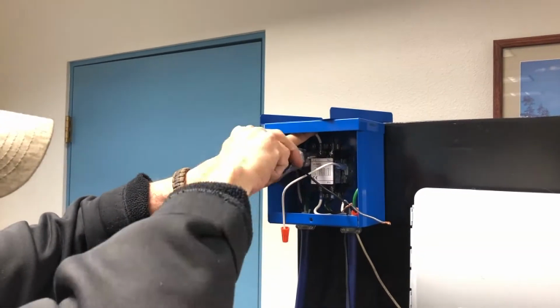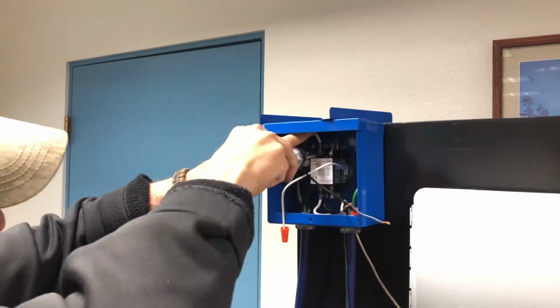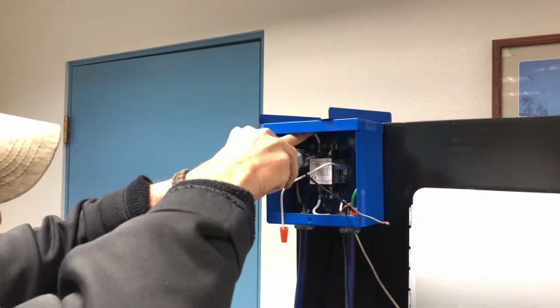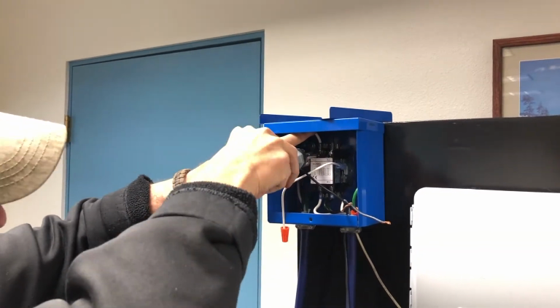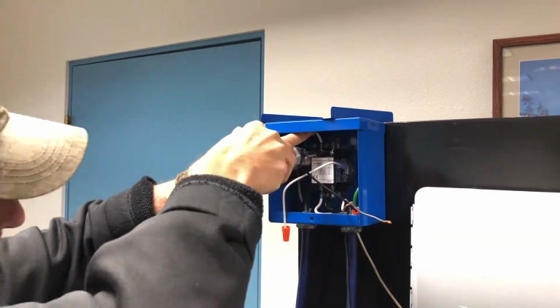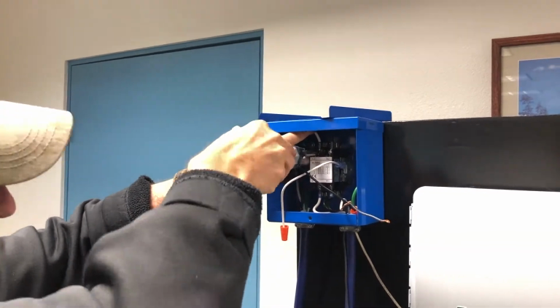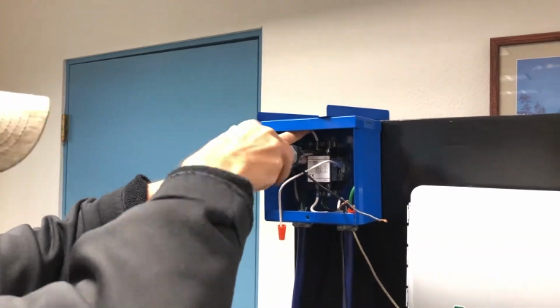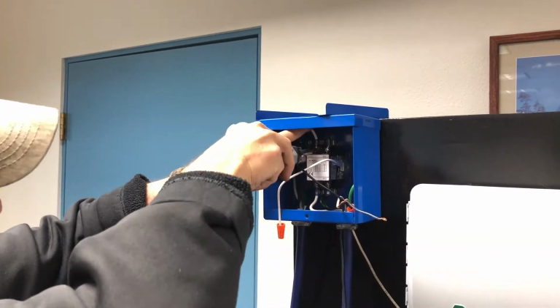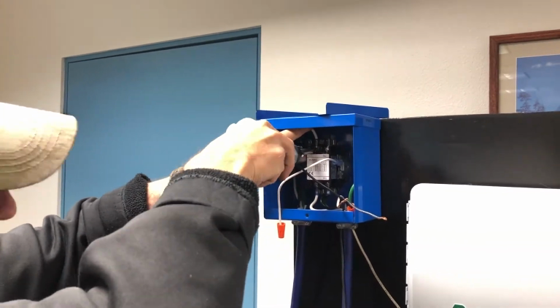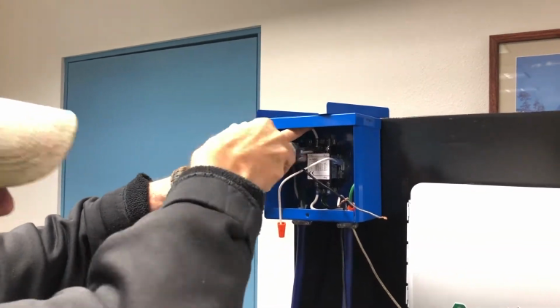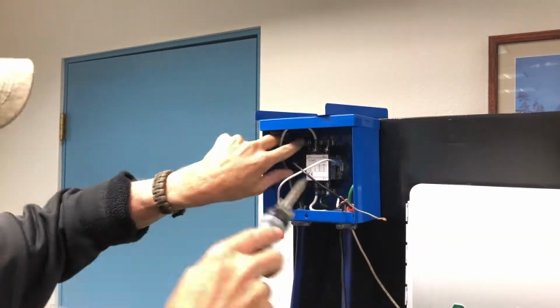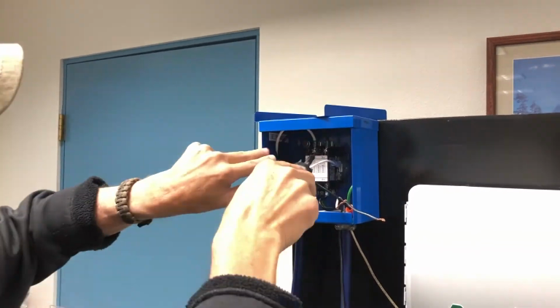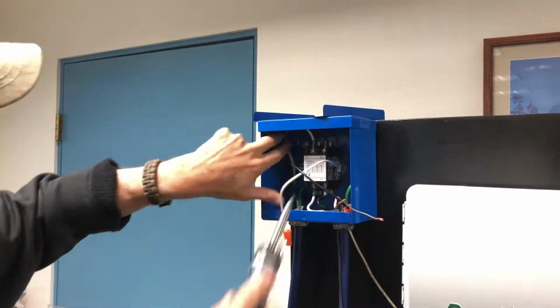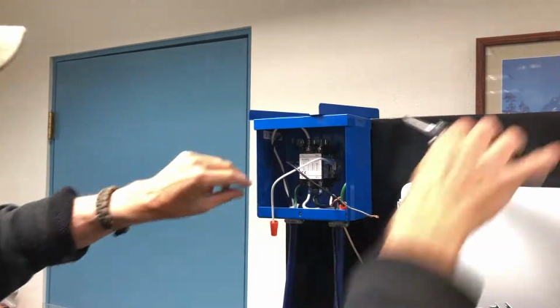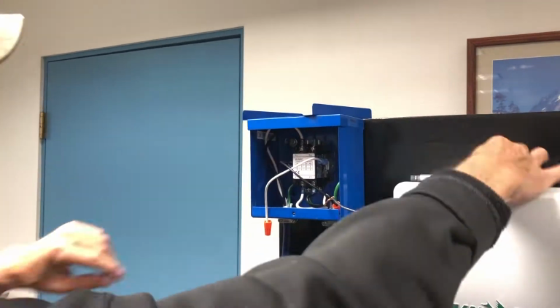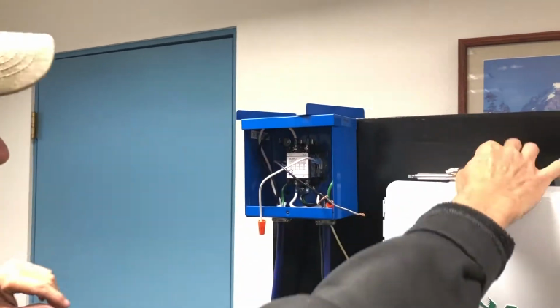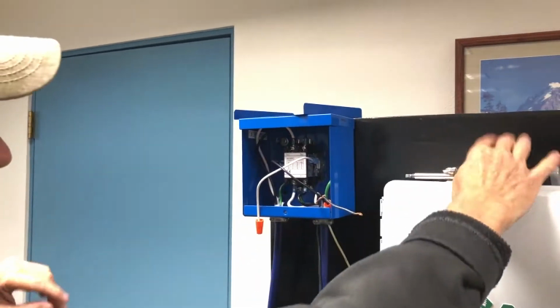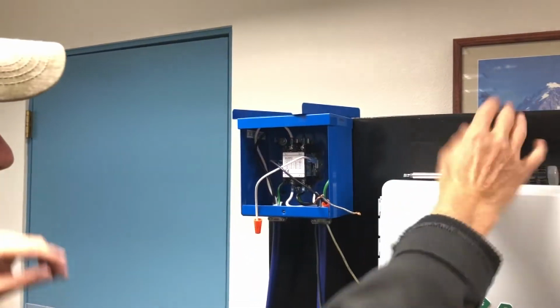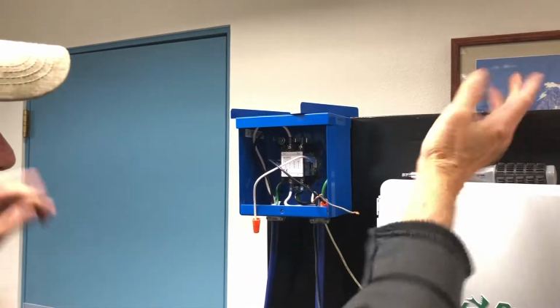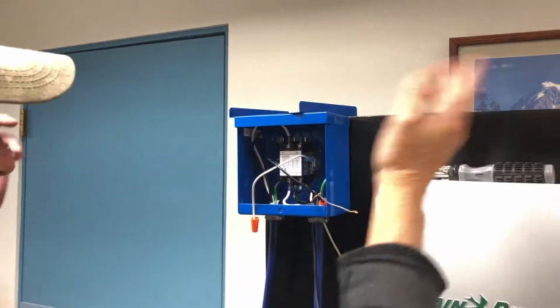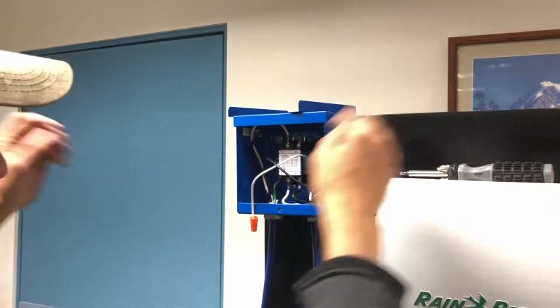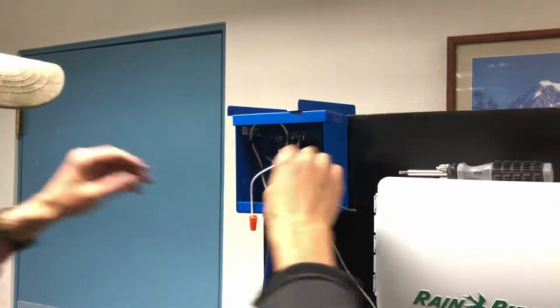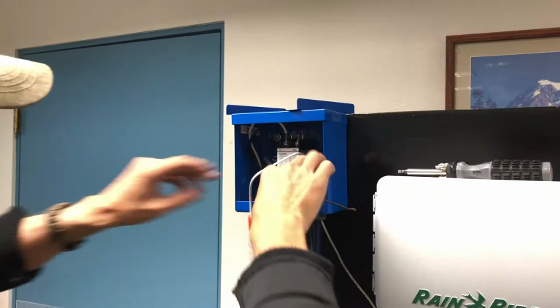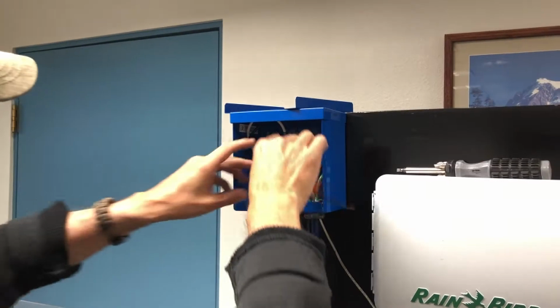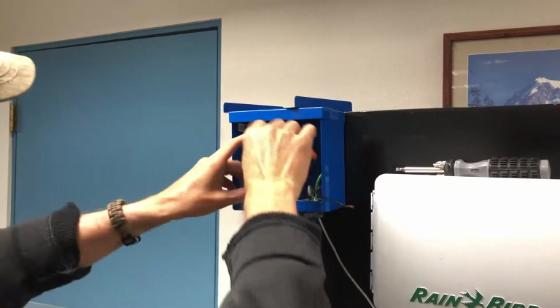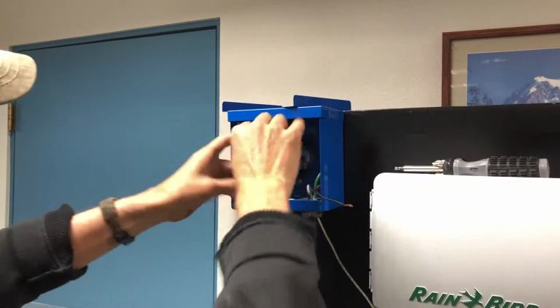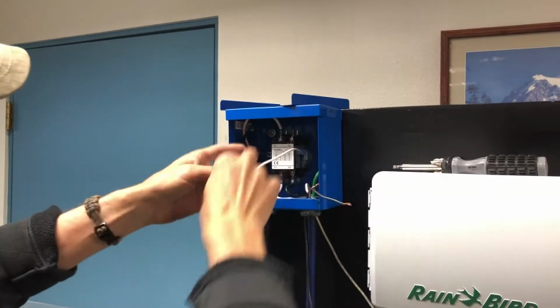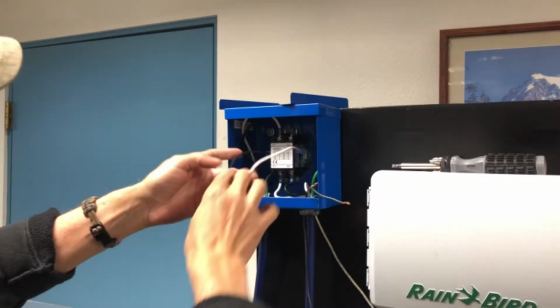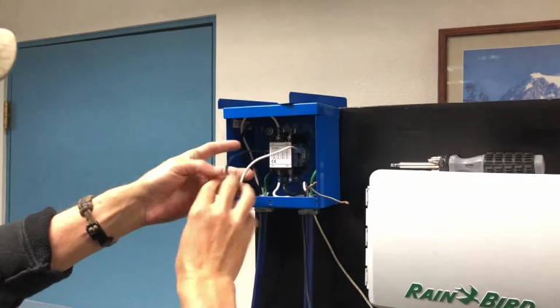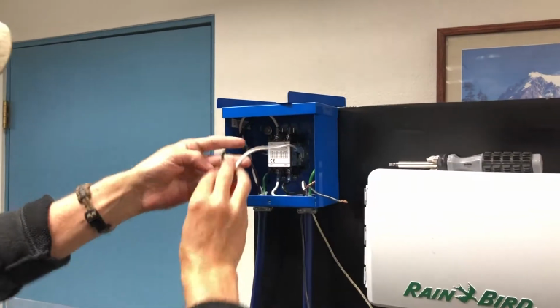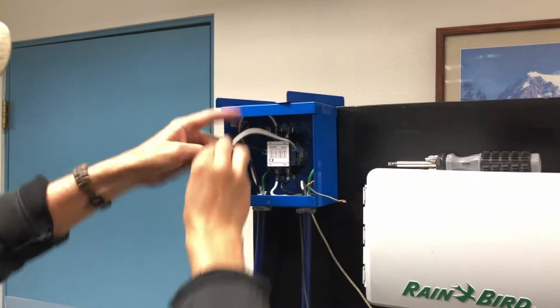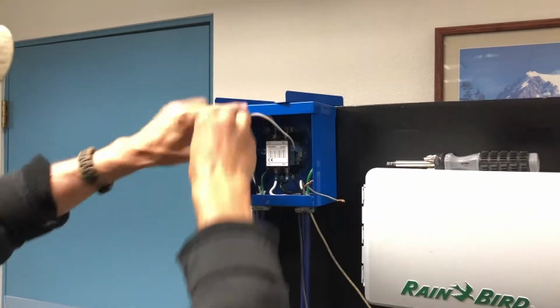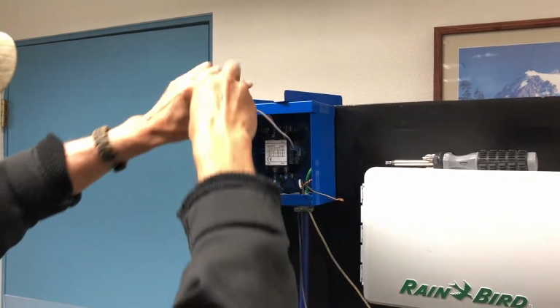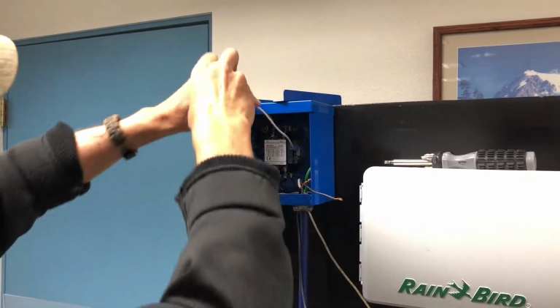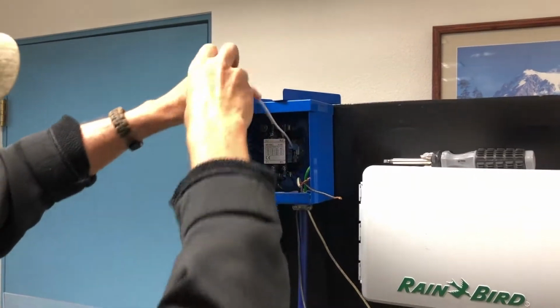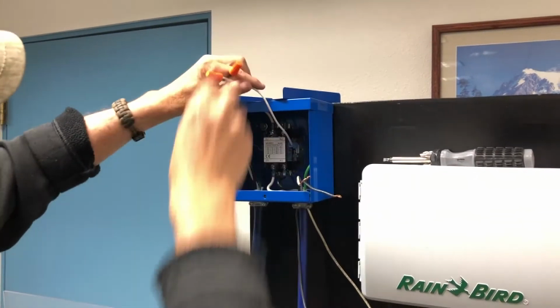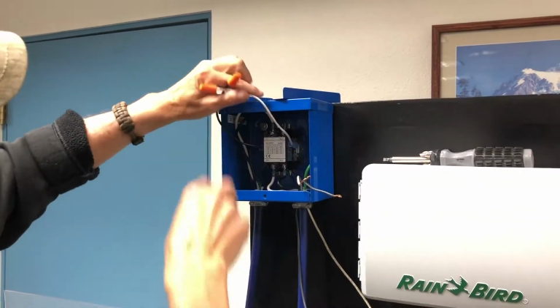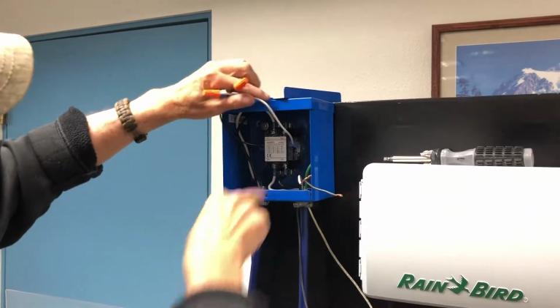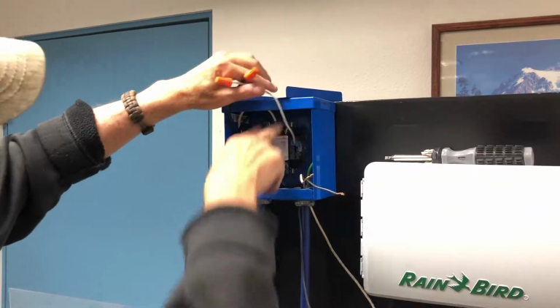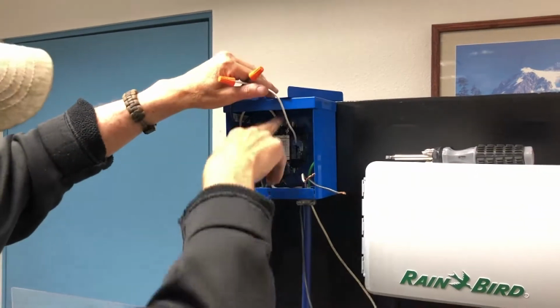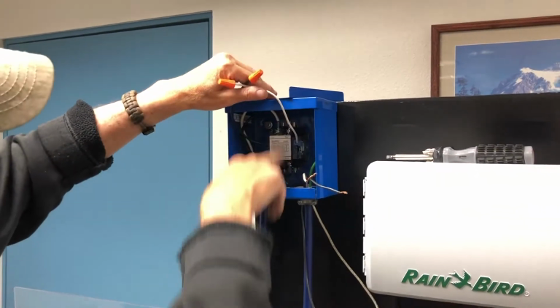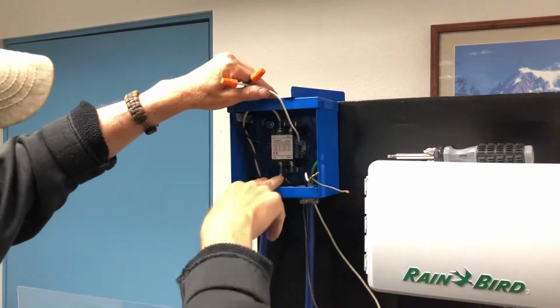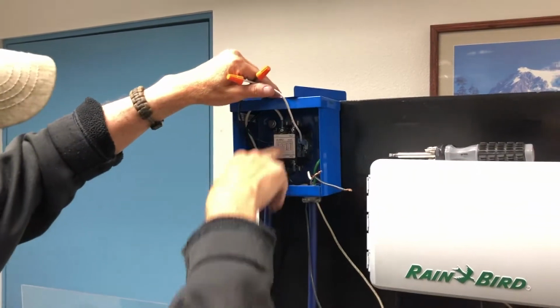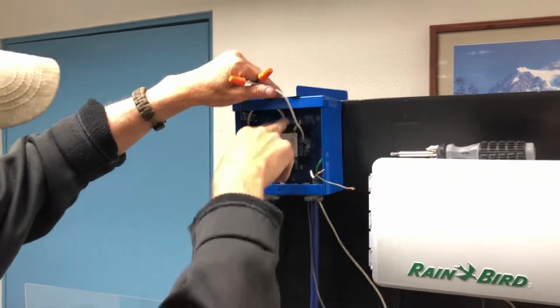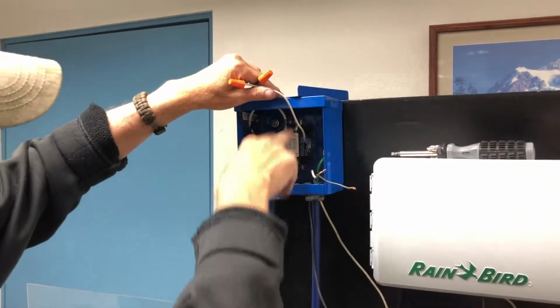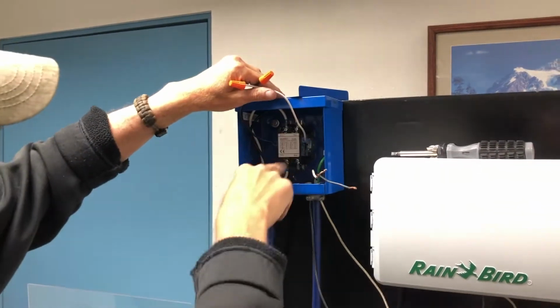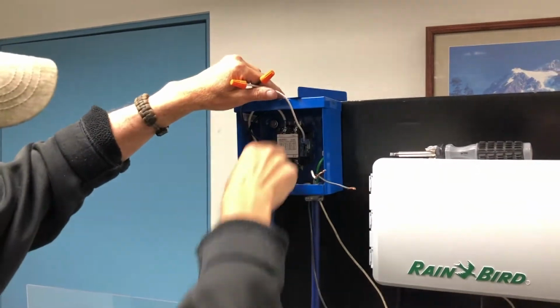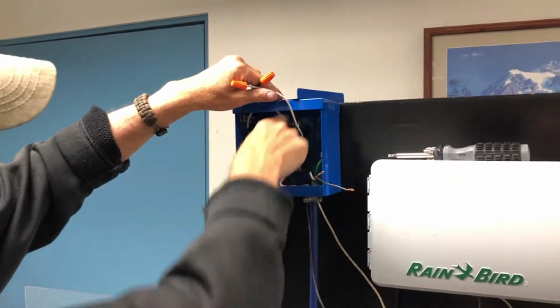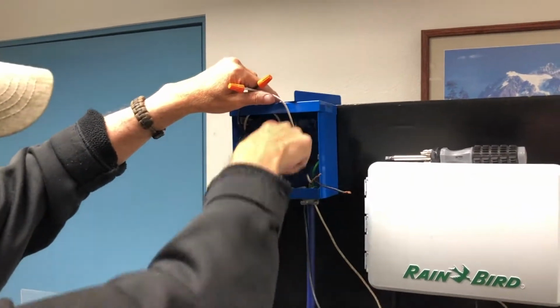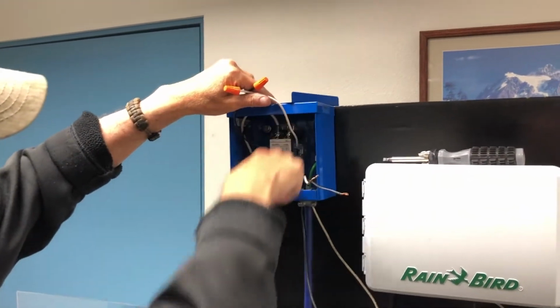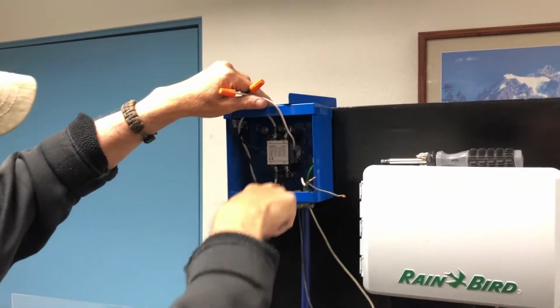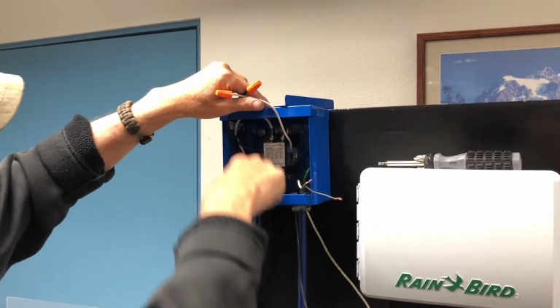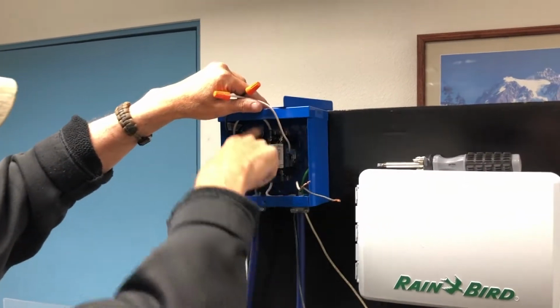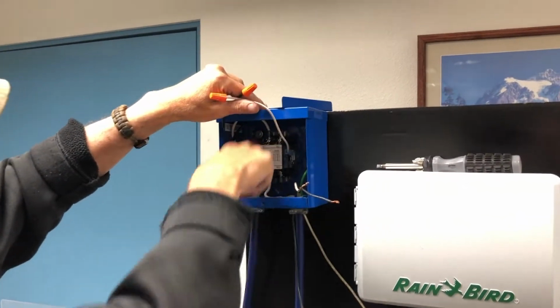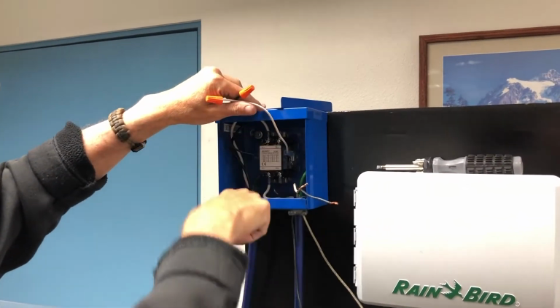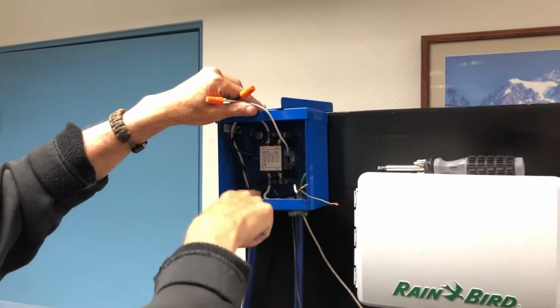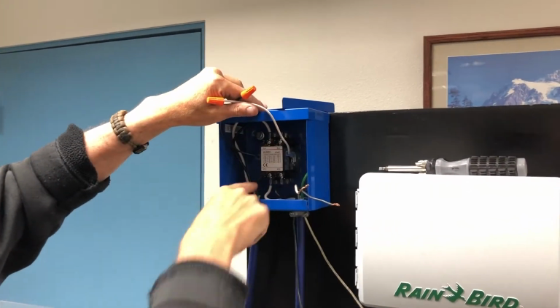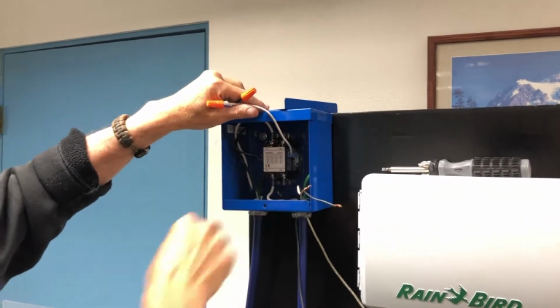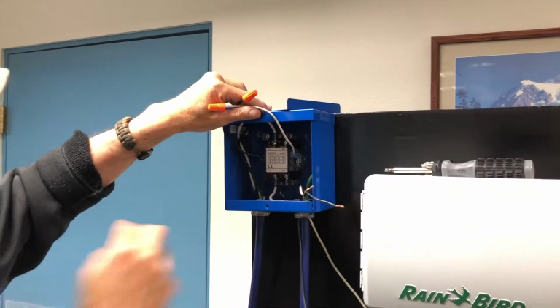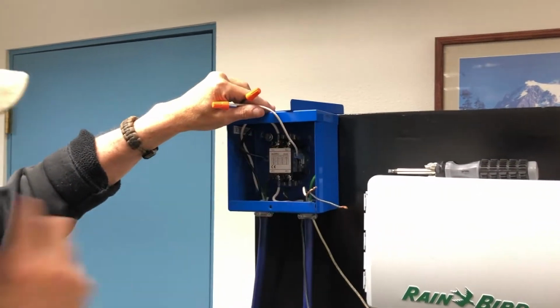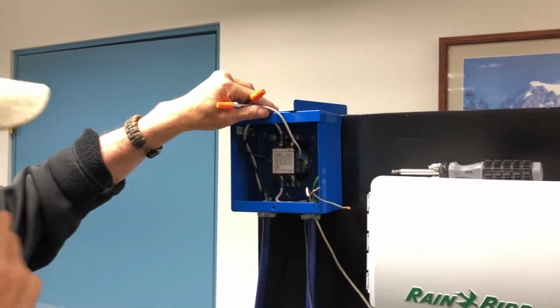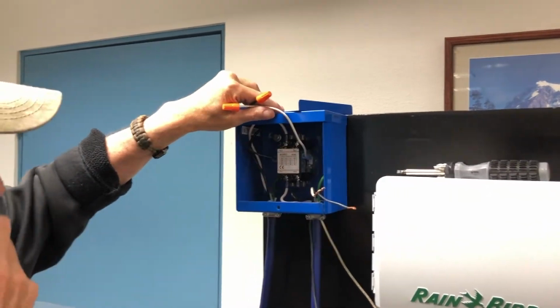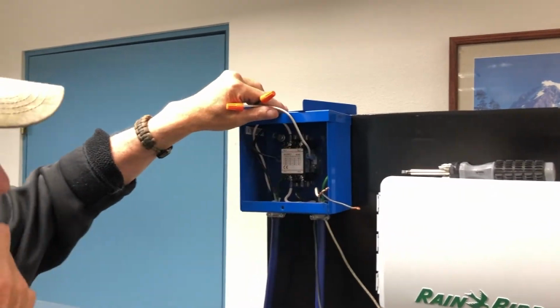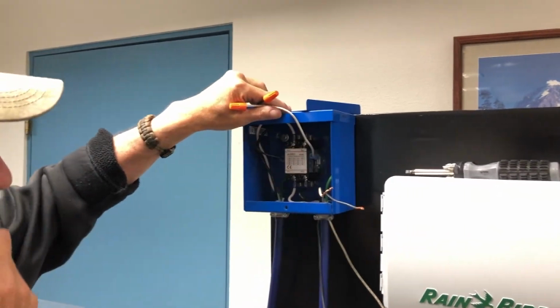Now to avoid confusion, it is always a good idea to color match the power leads which are attached to both the top and the bottom of the contactor.